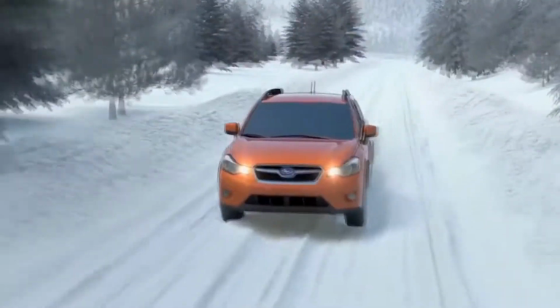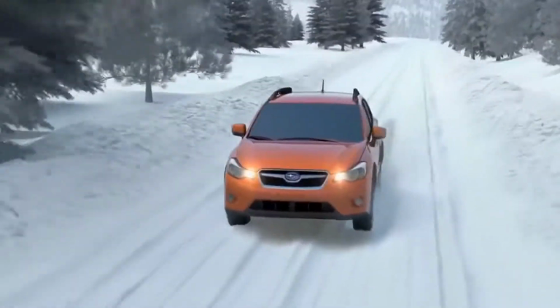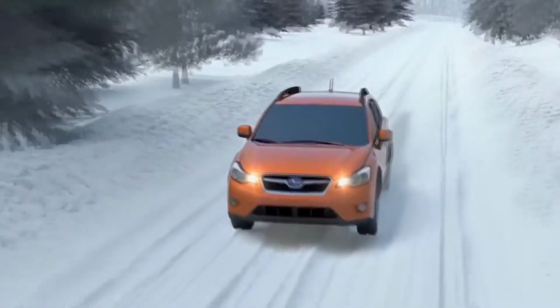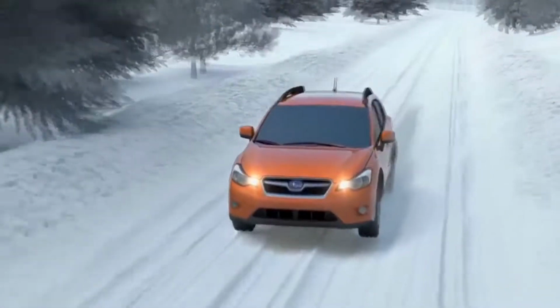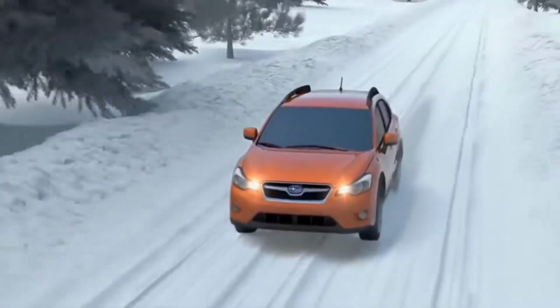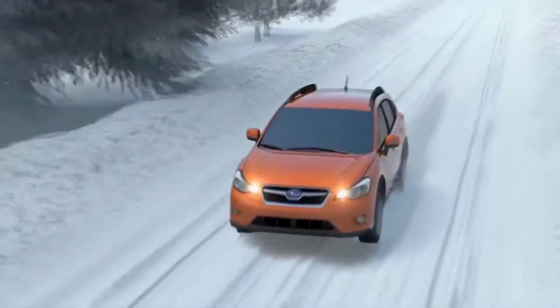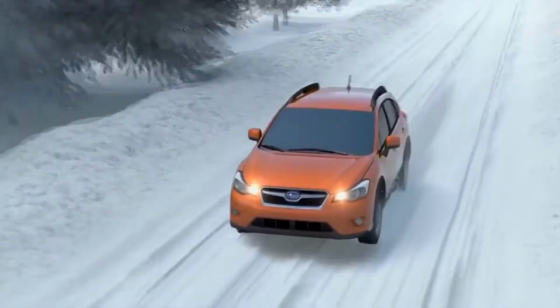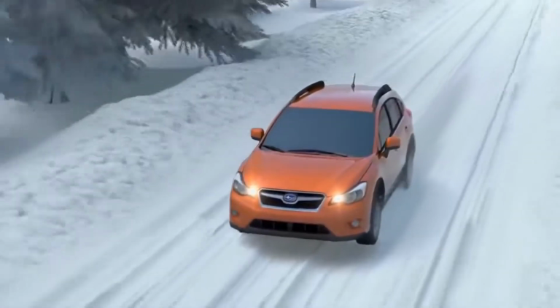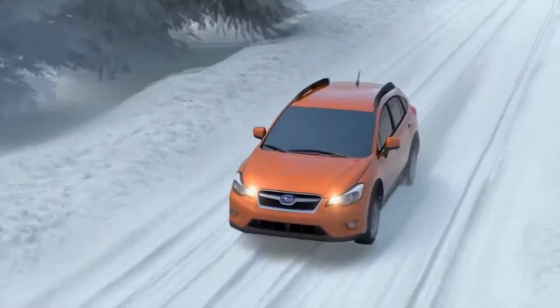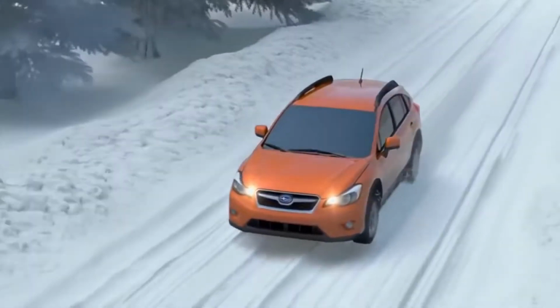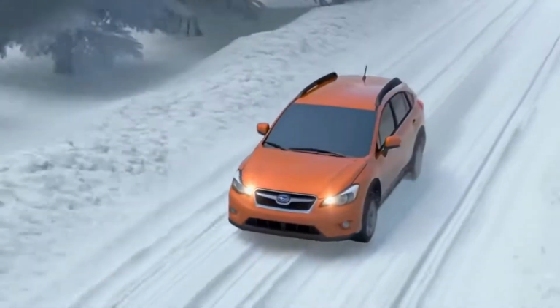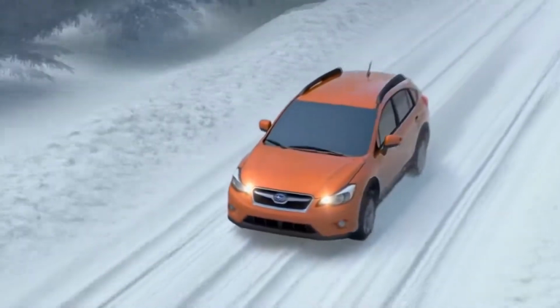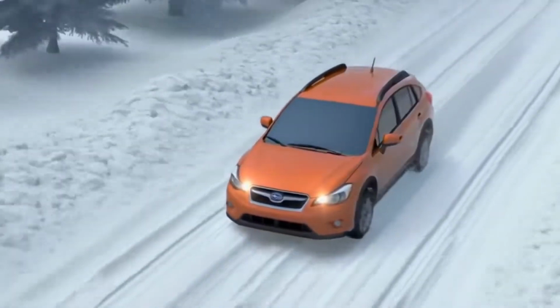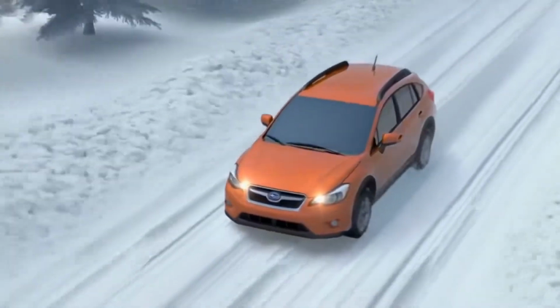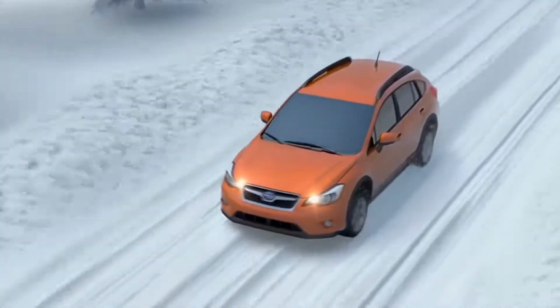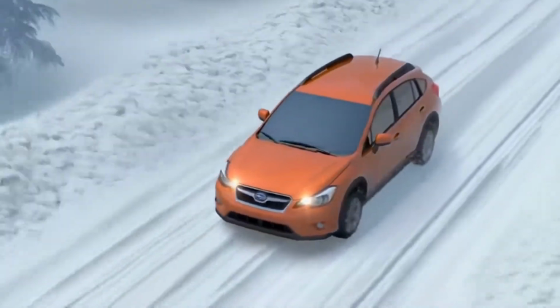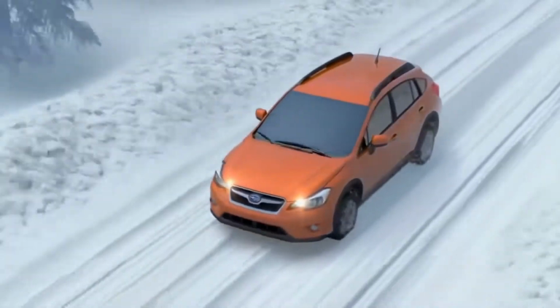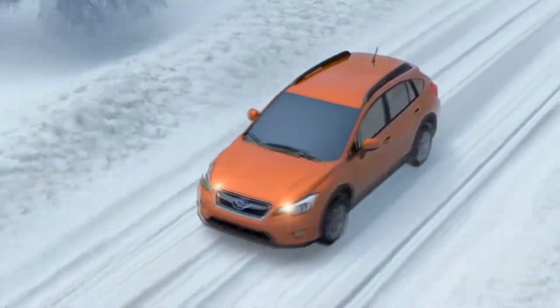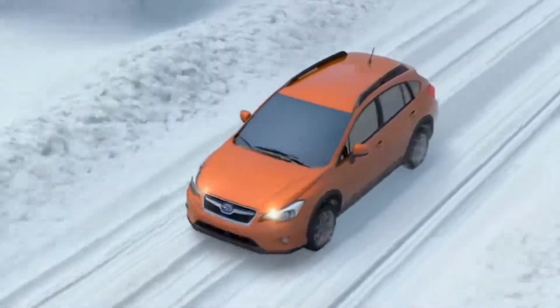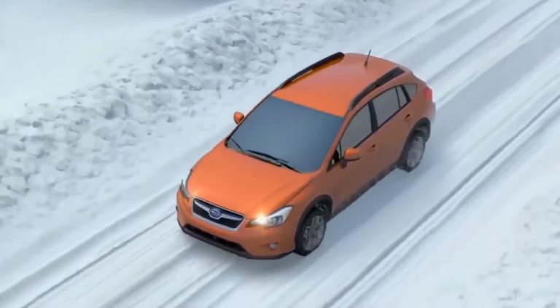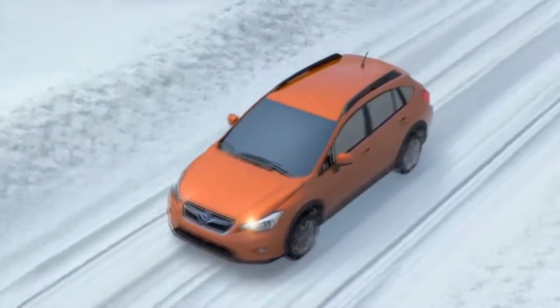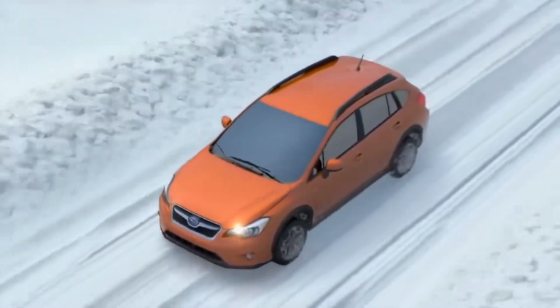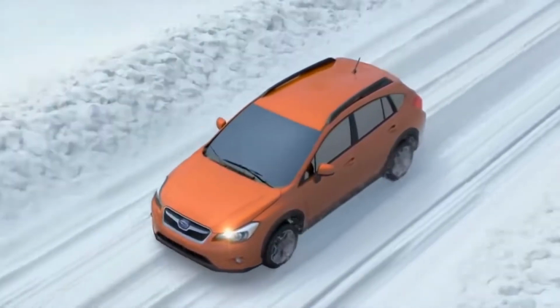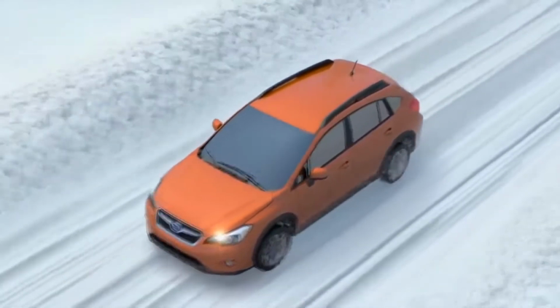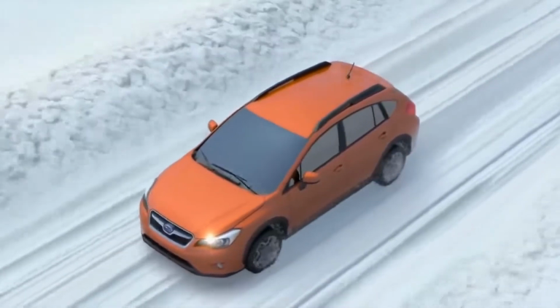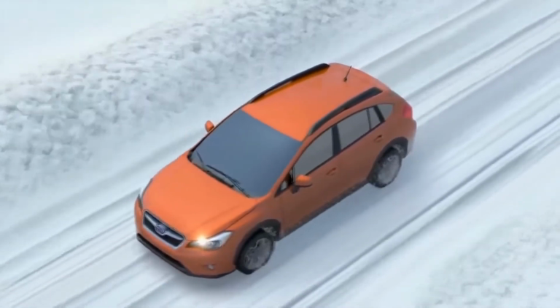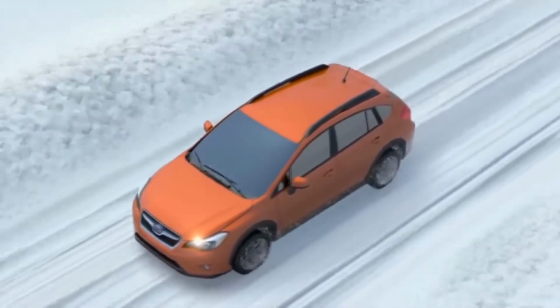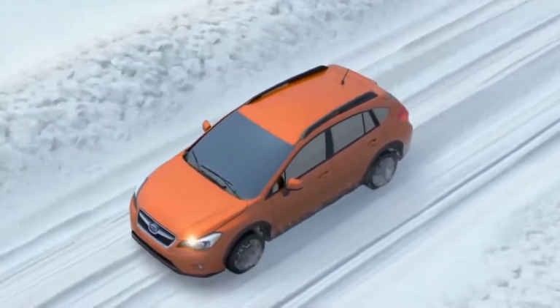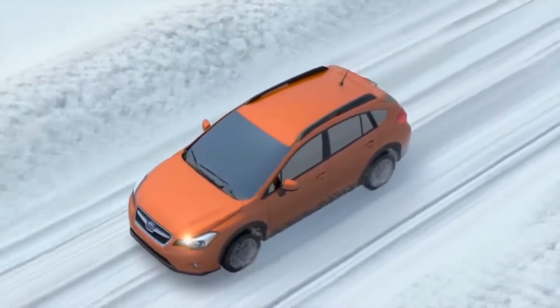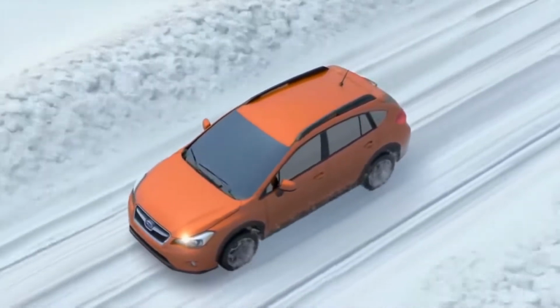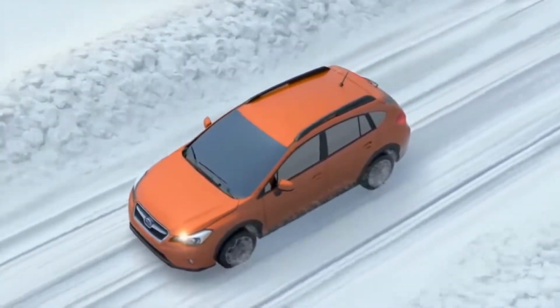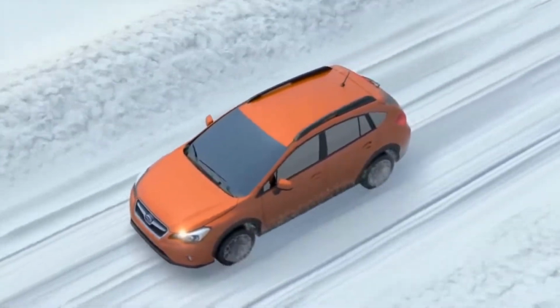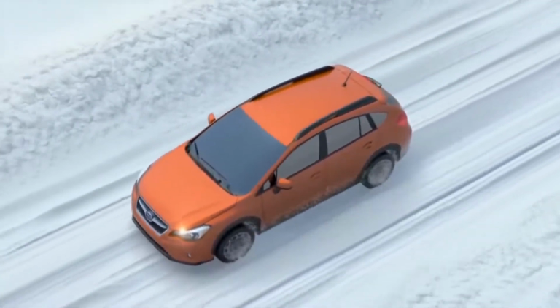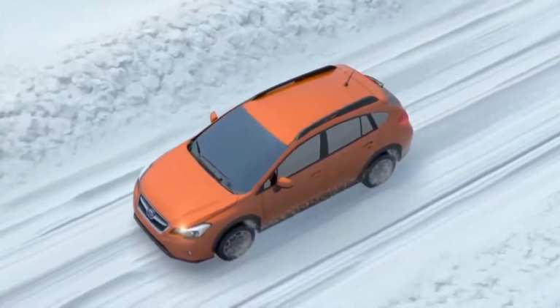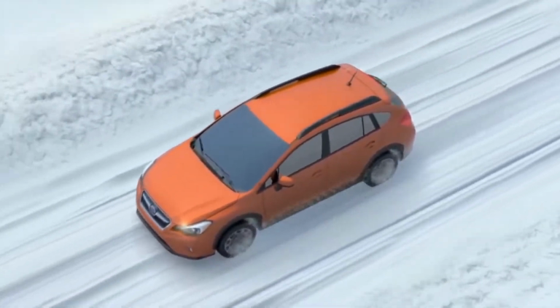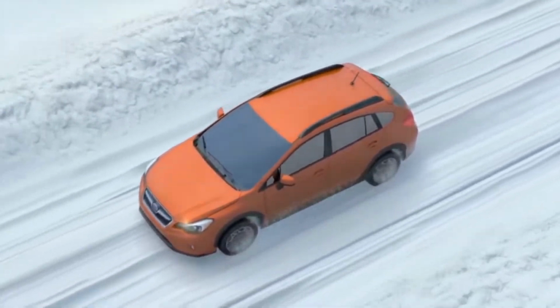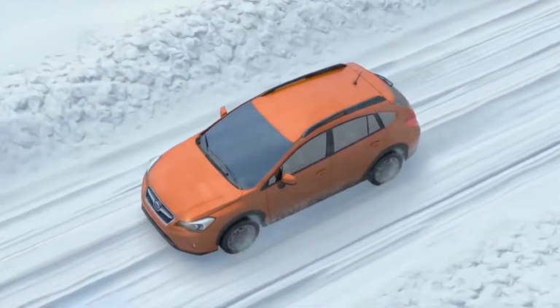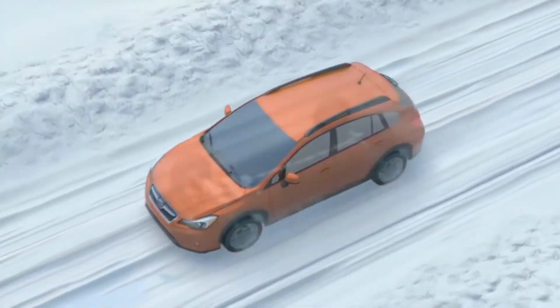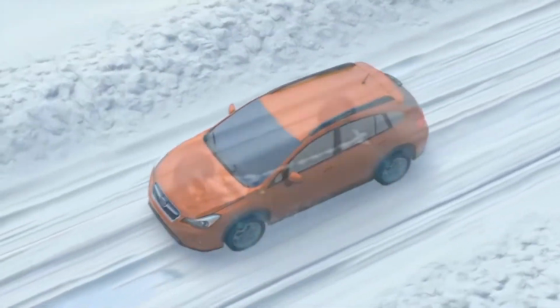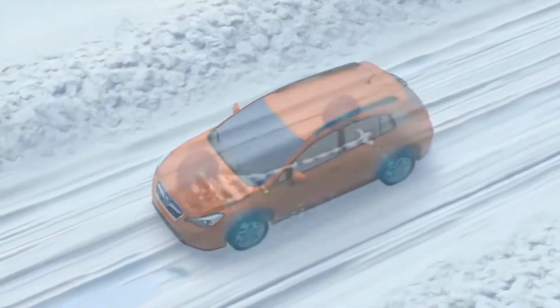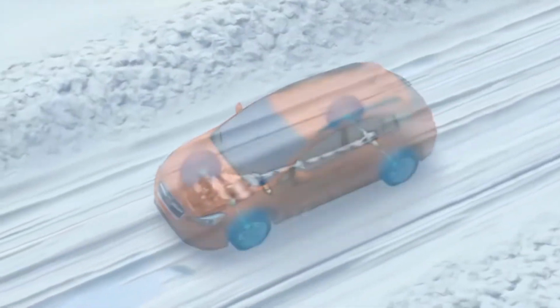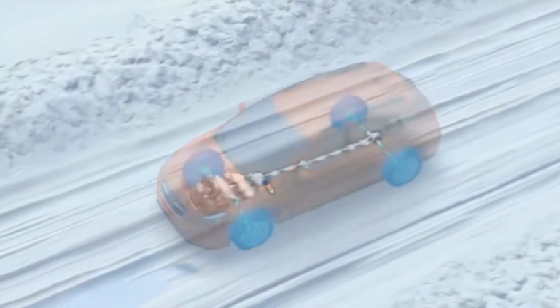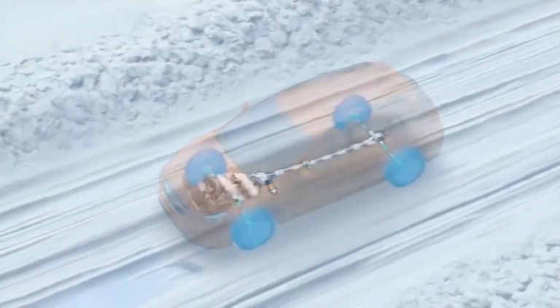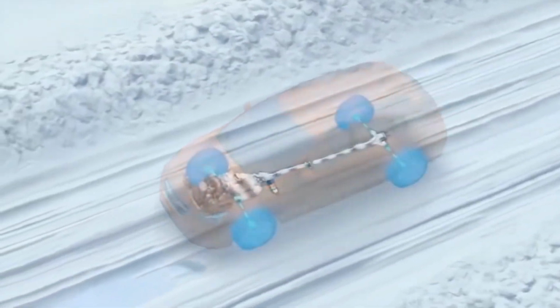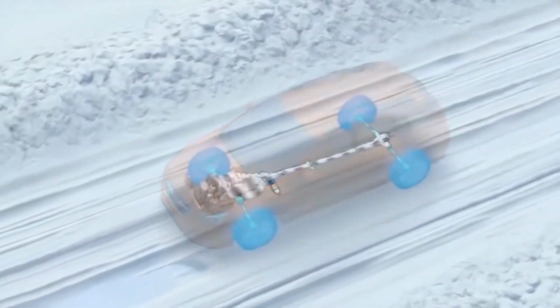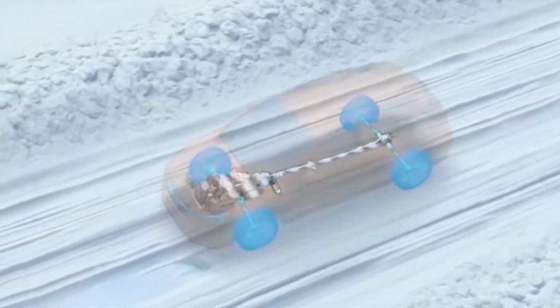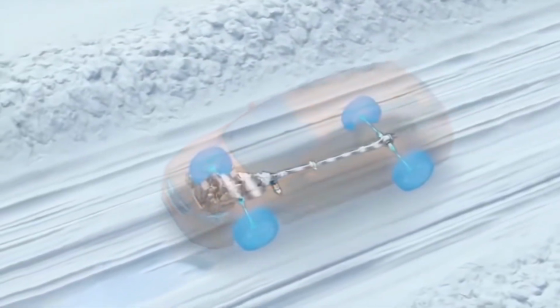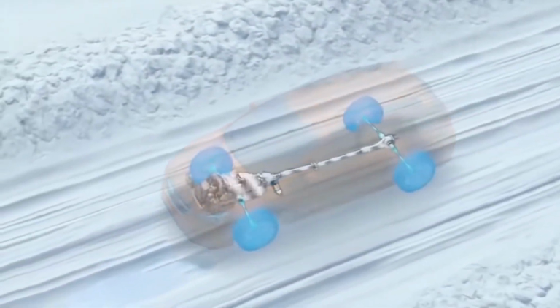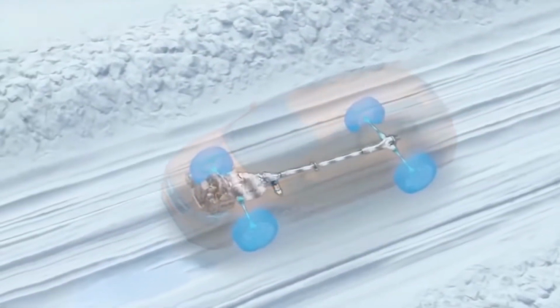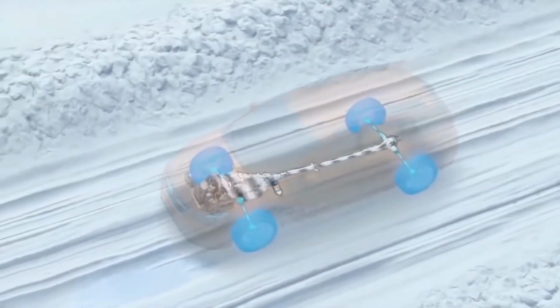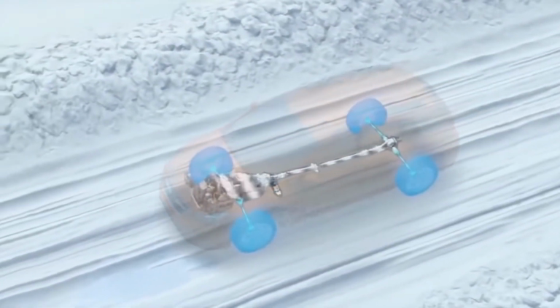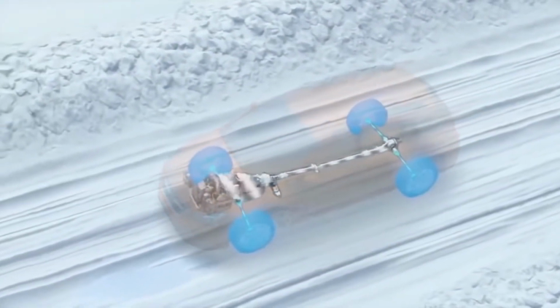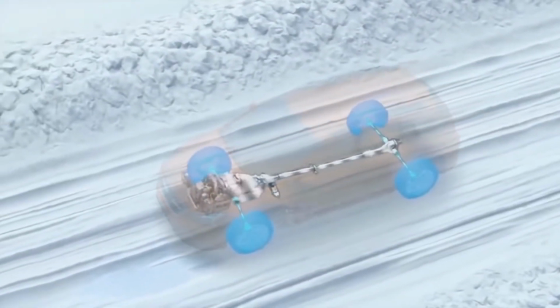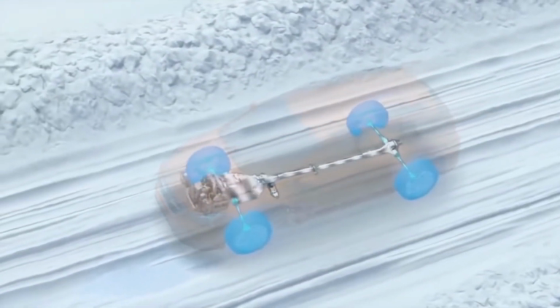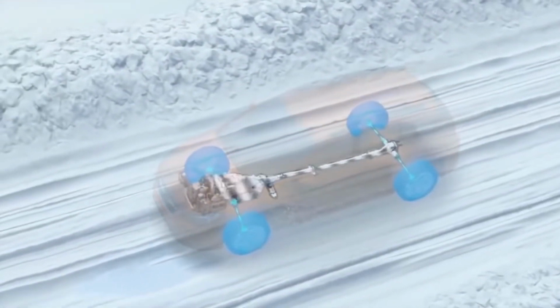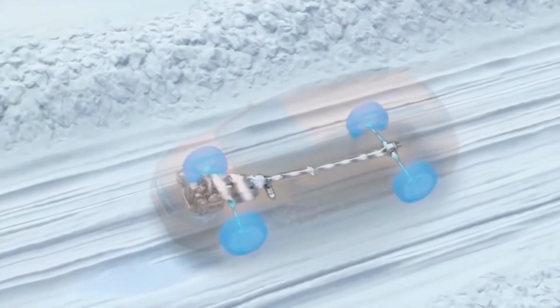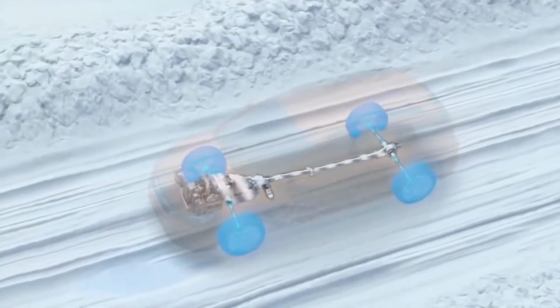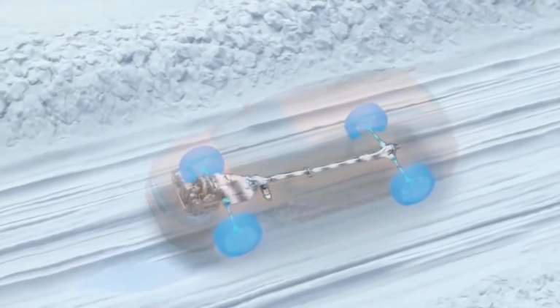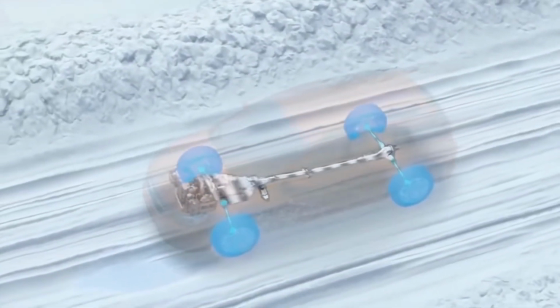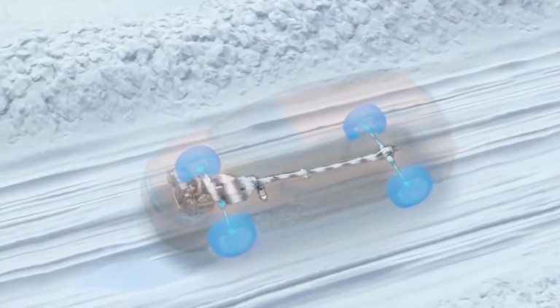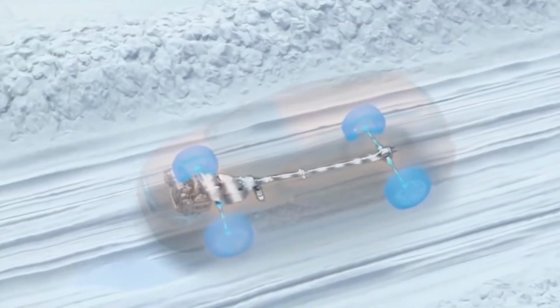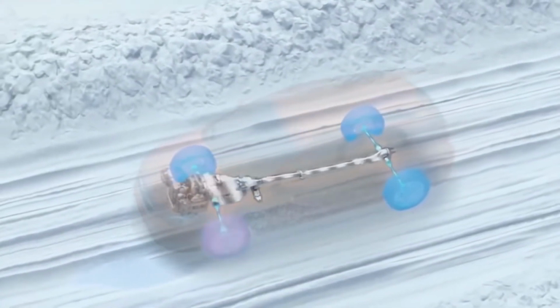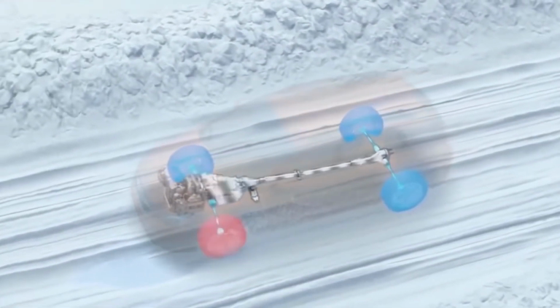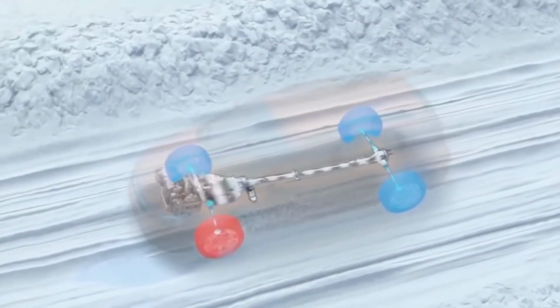Just going down the highway, the system will send most of the power to the rear wheels for maximum fuel efficiency.